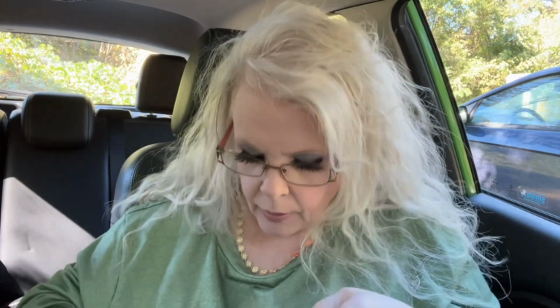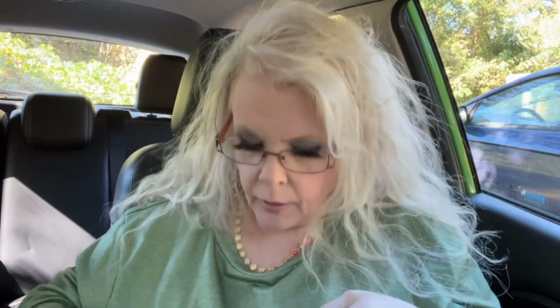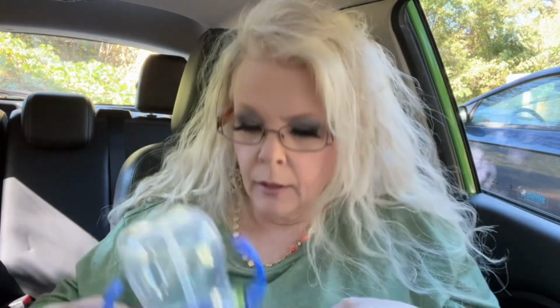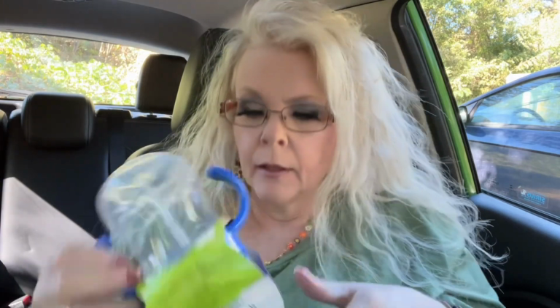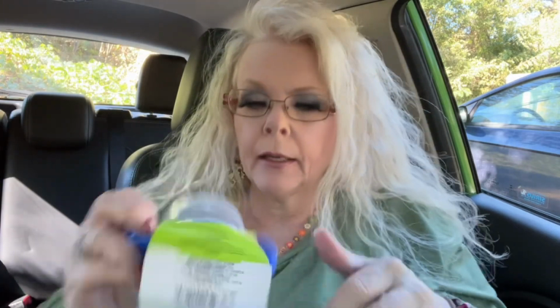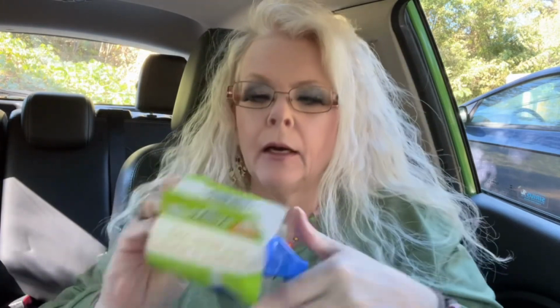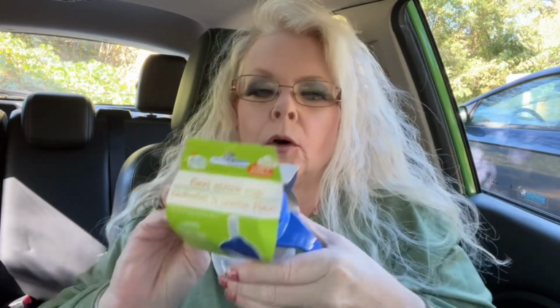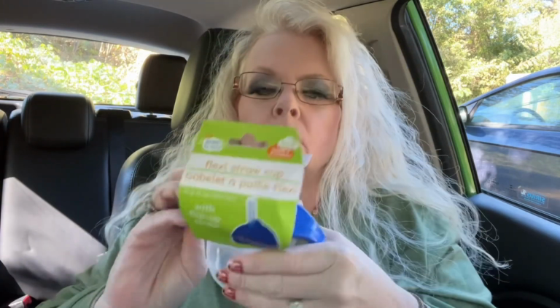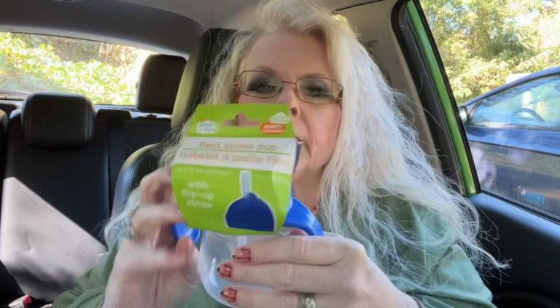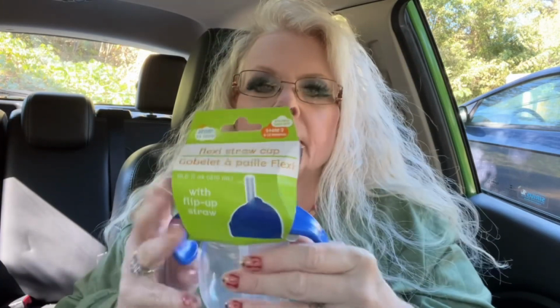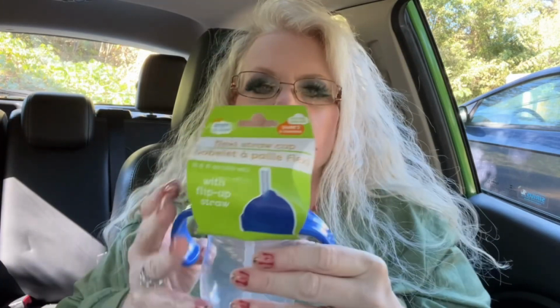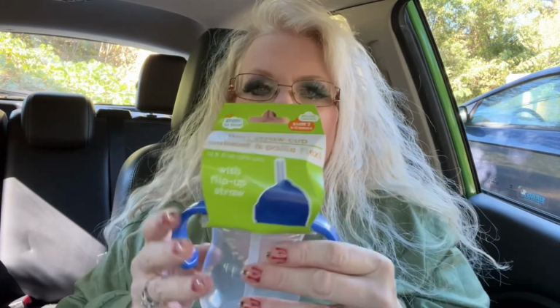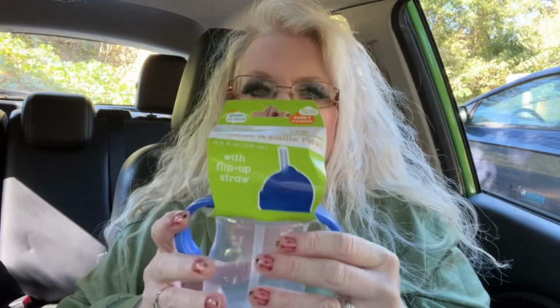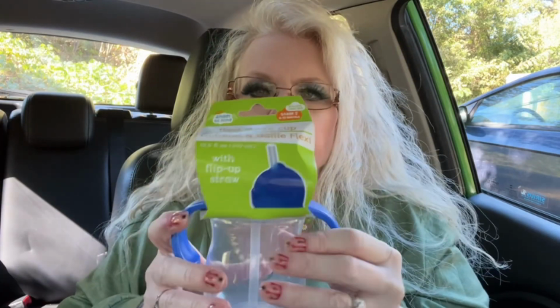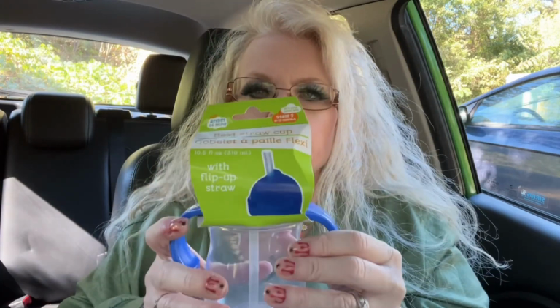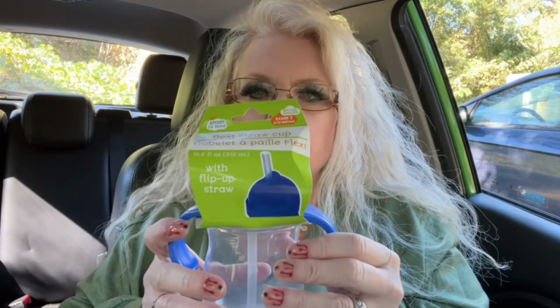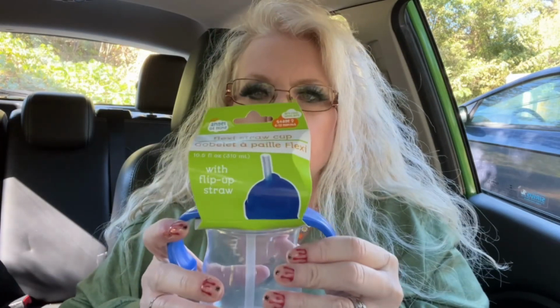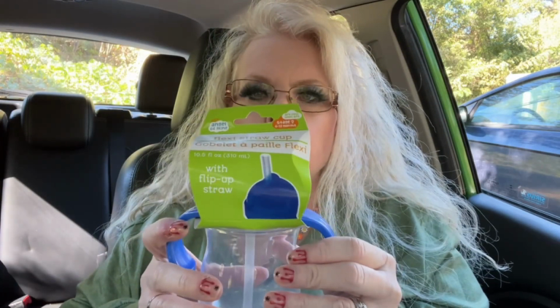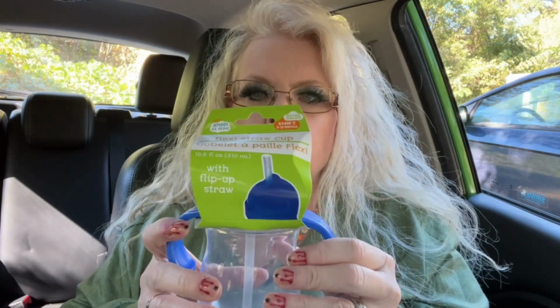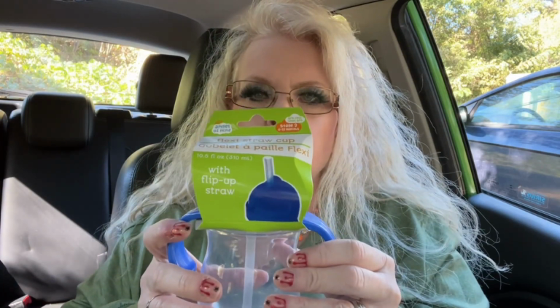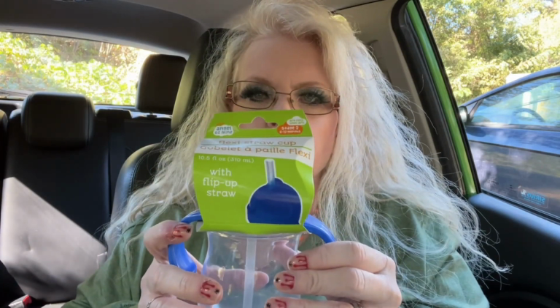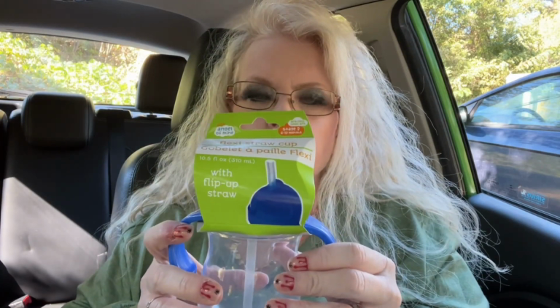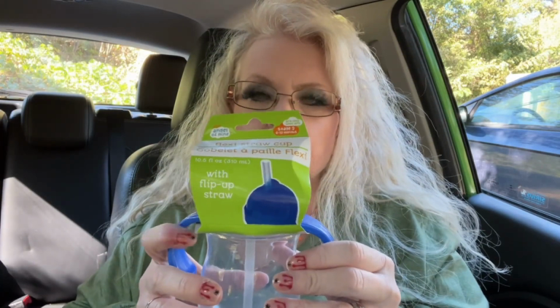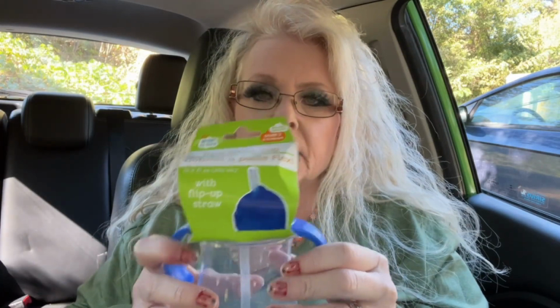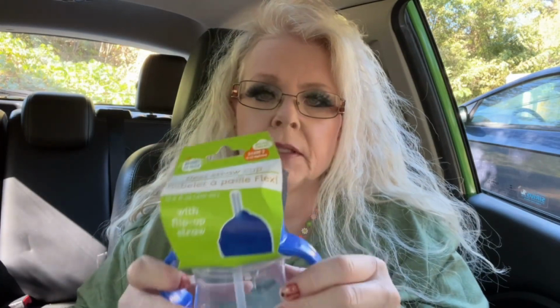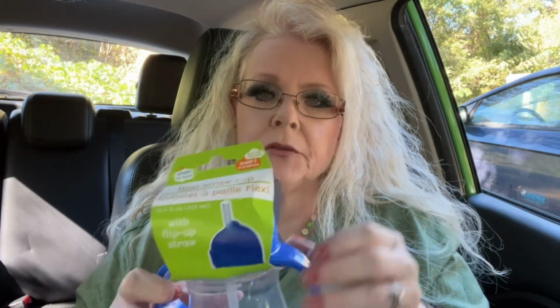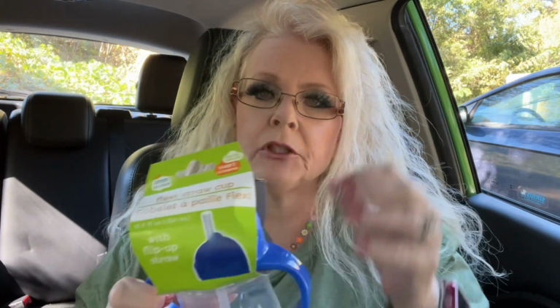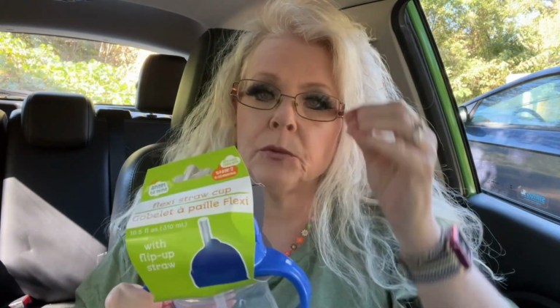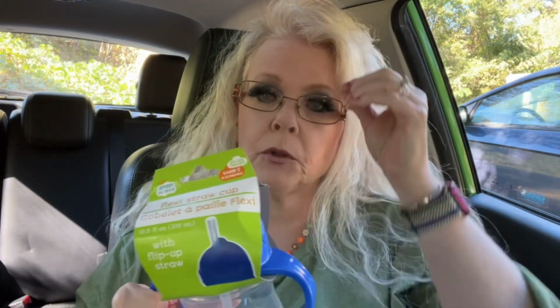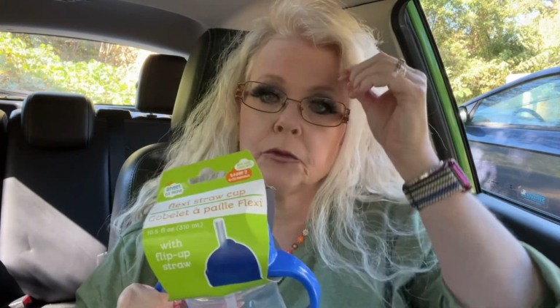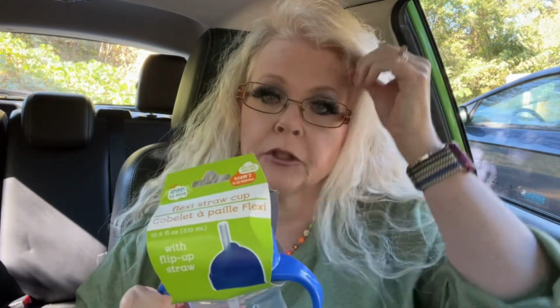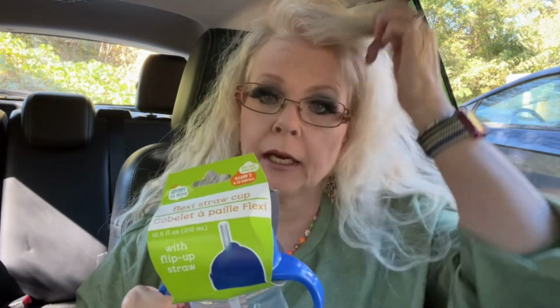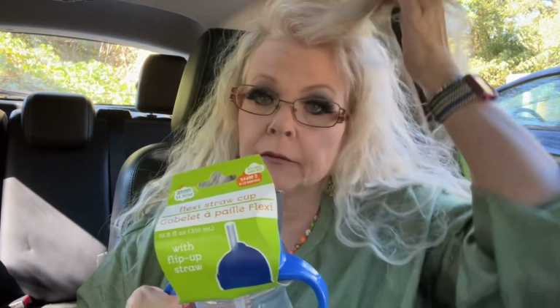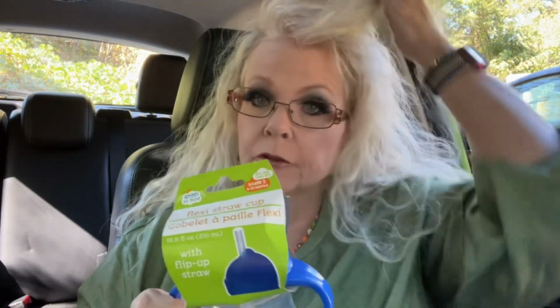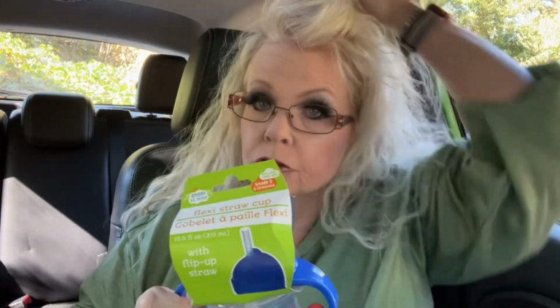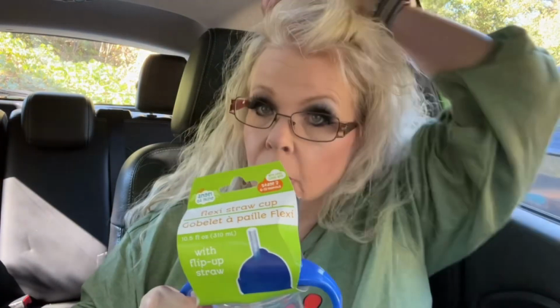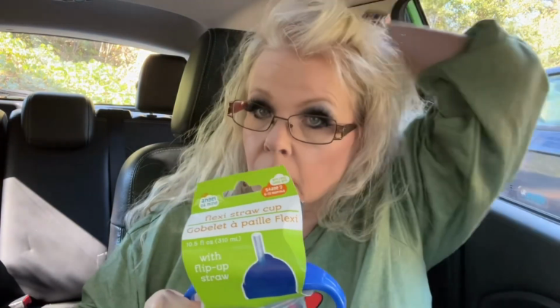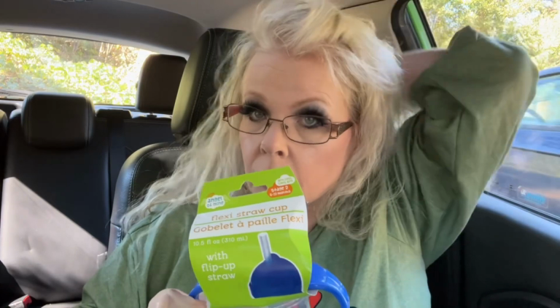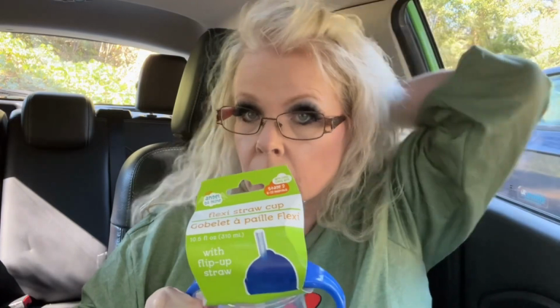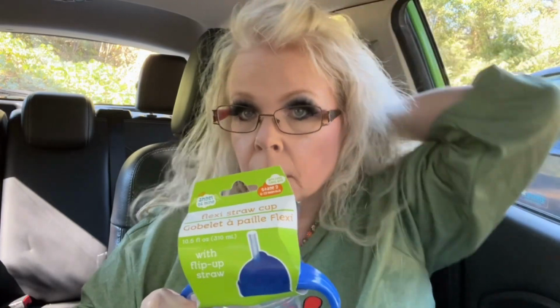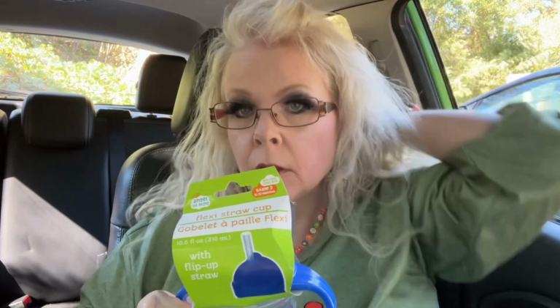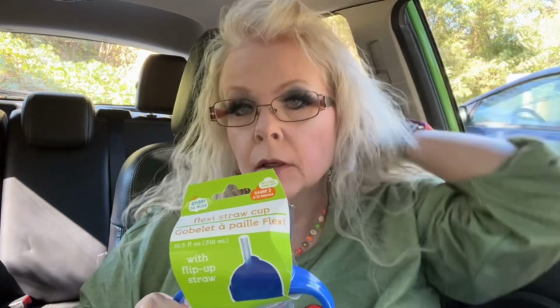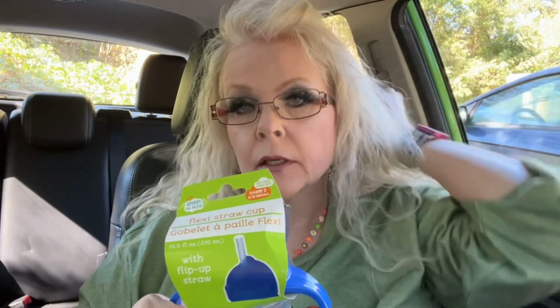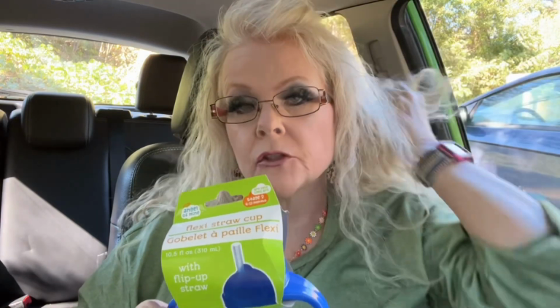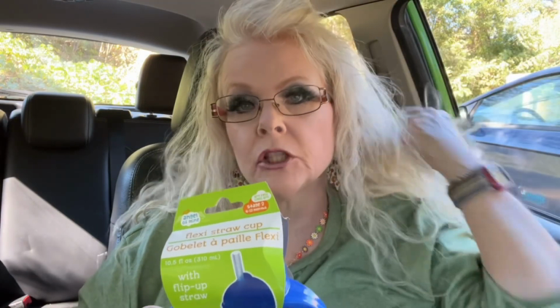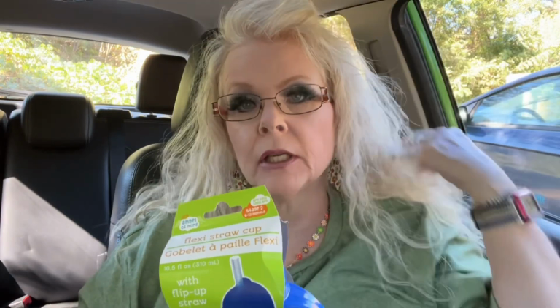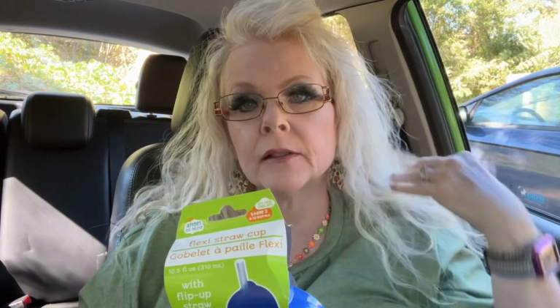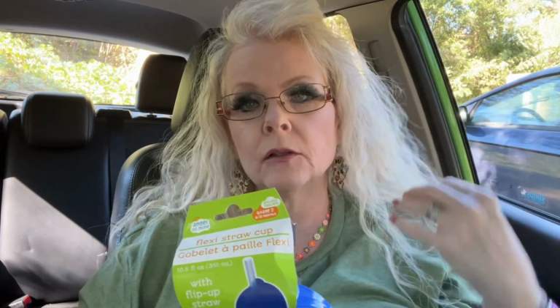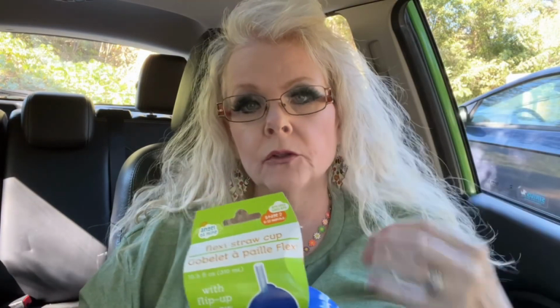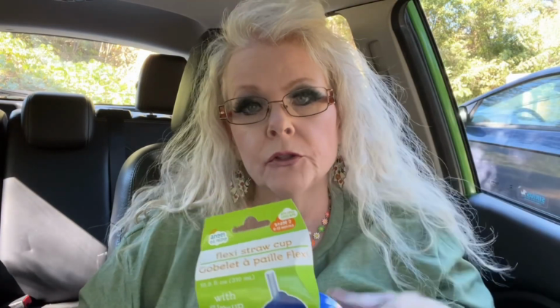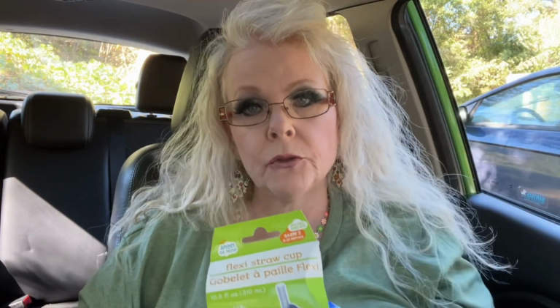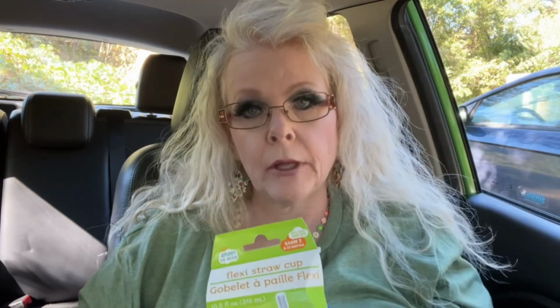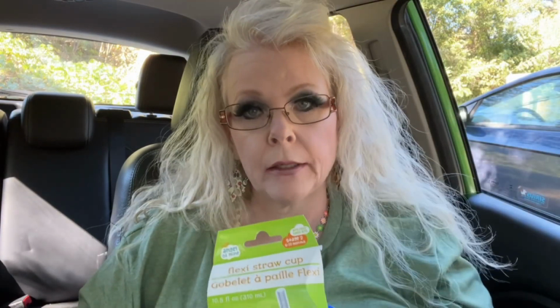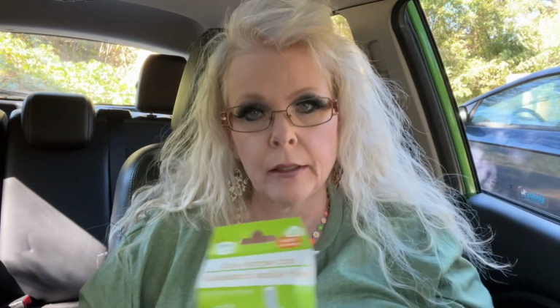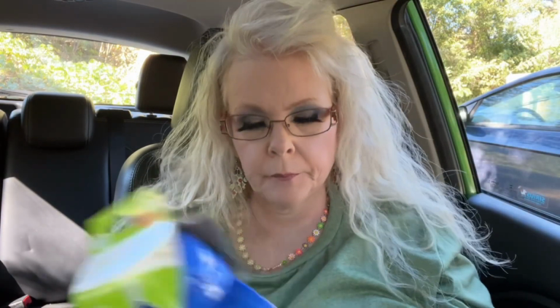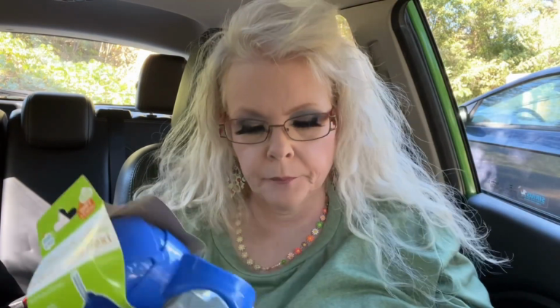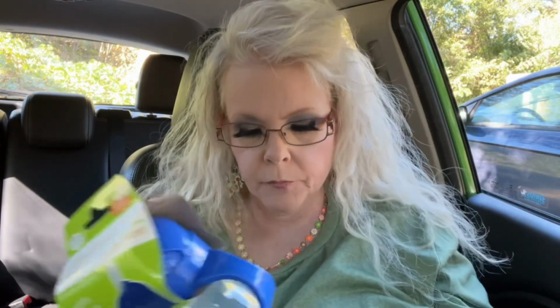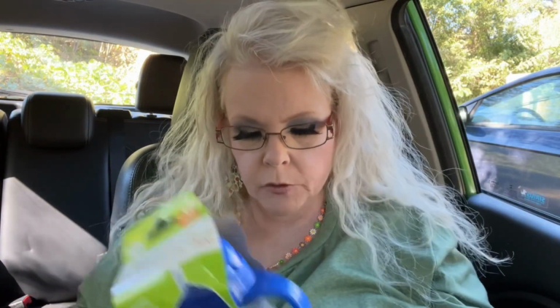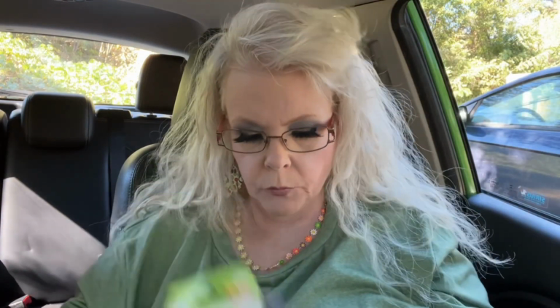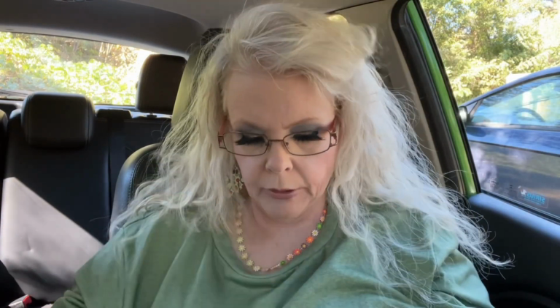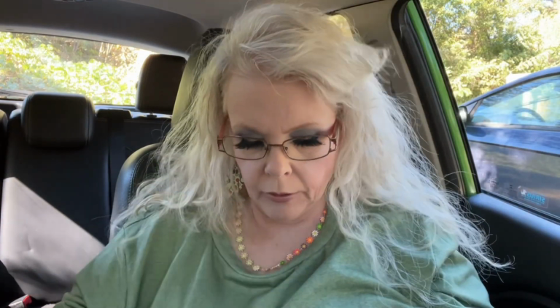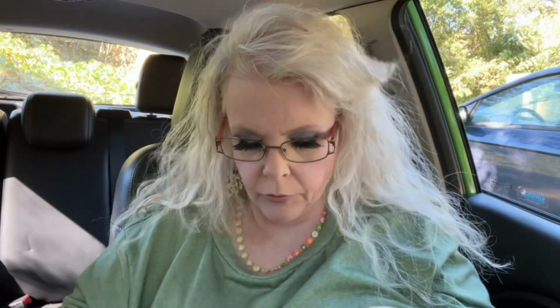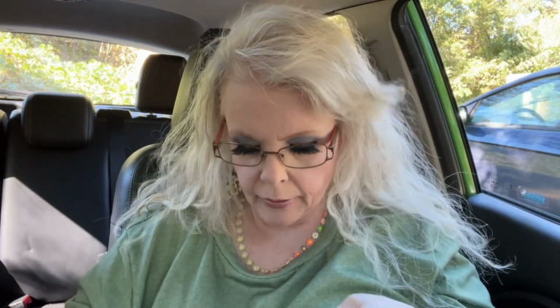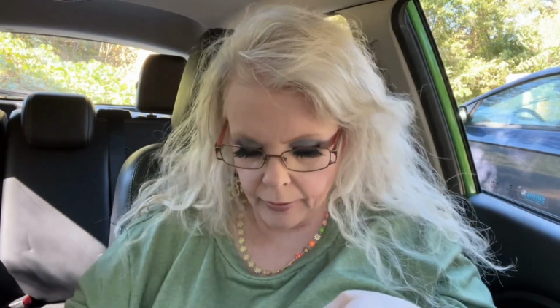I got Oakley a cup to see if she will drink out of a straw, because she hasn't learned to do that yet.